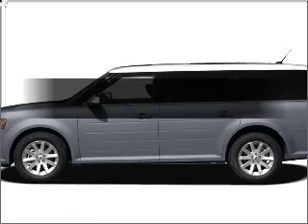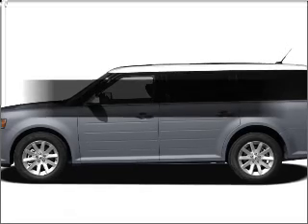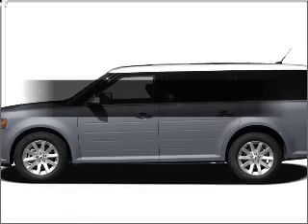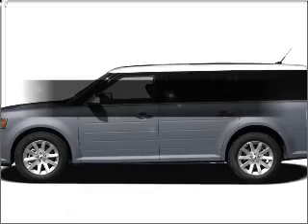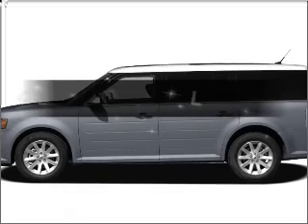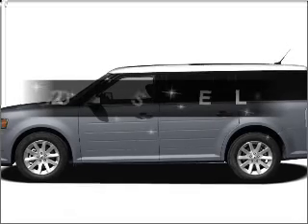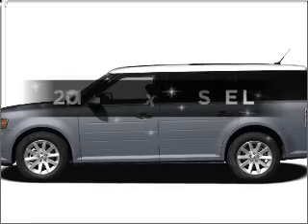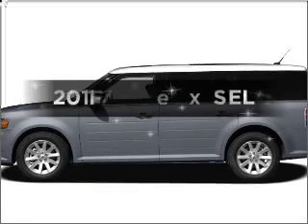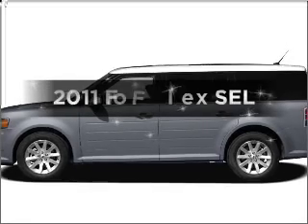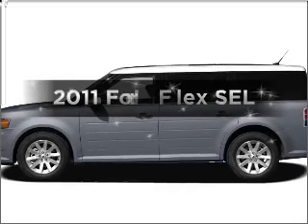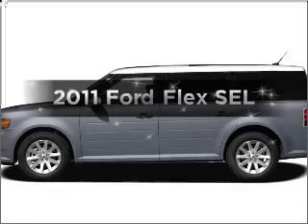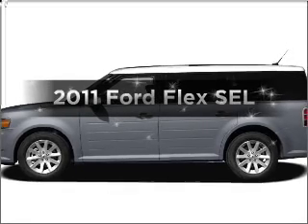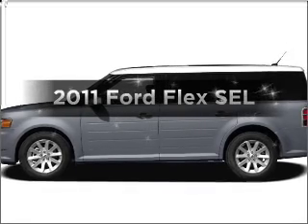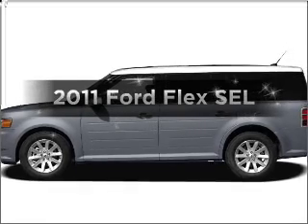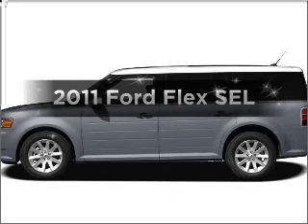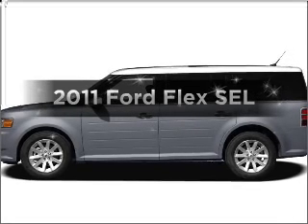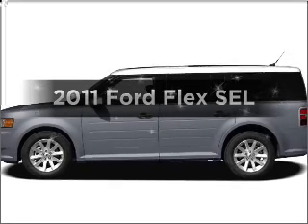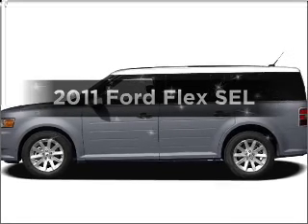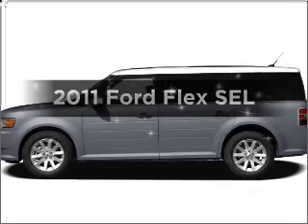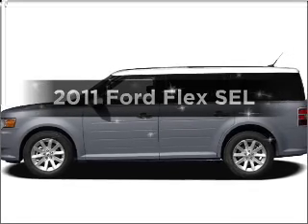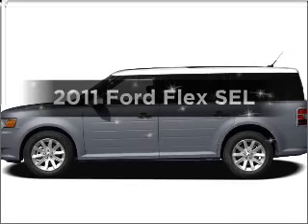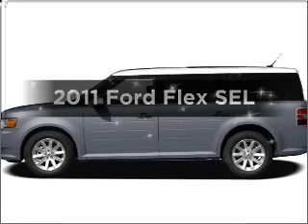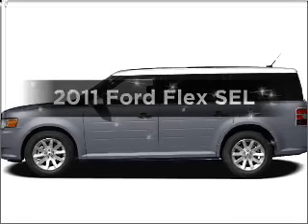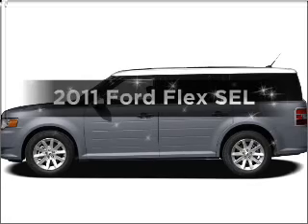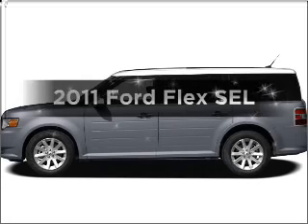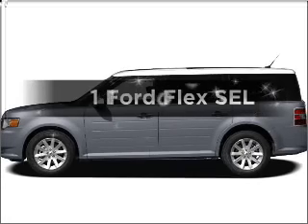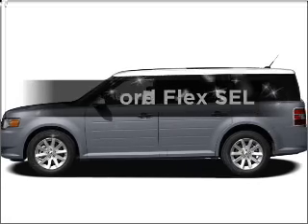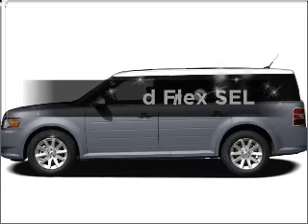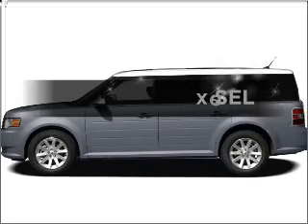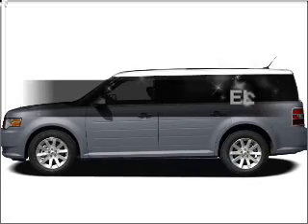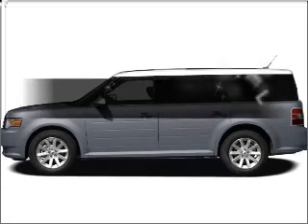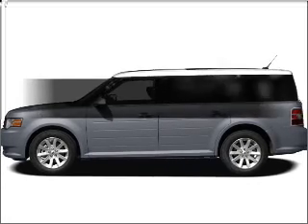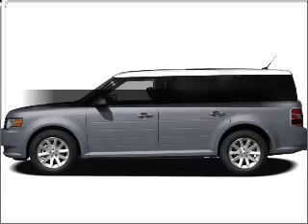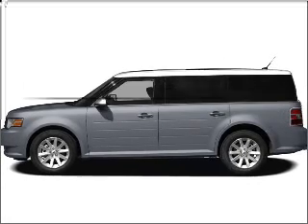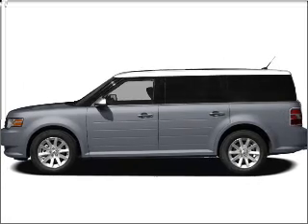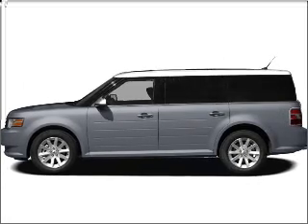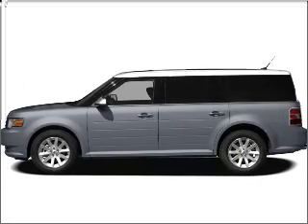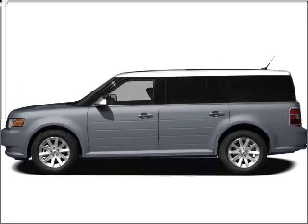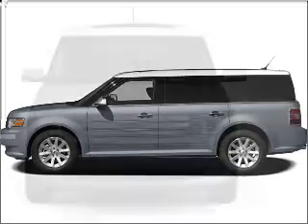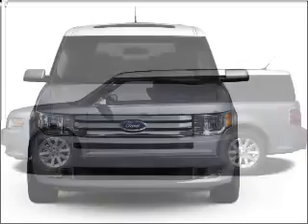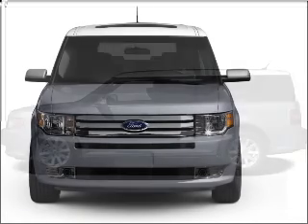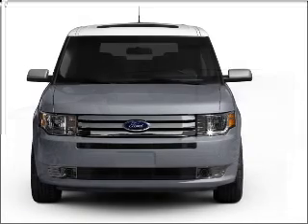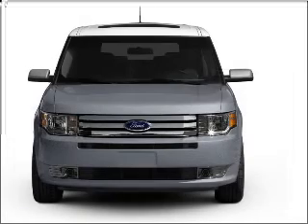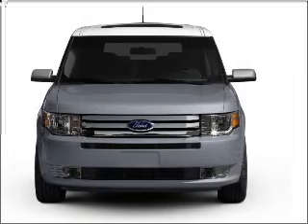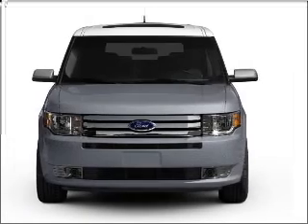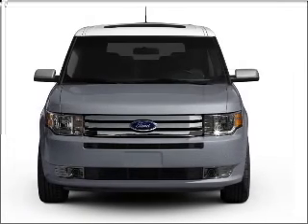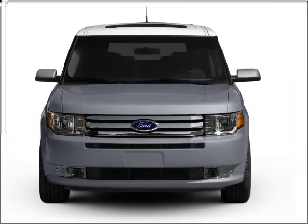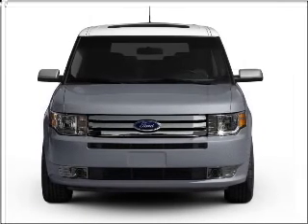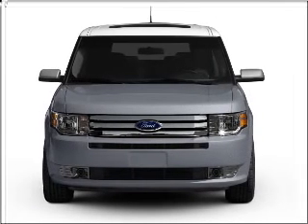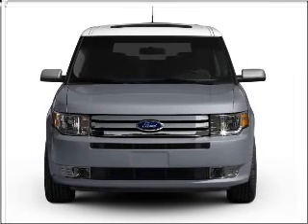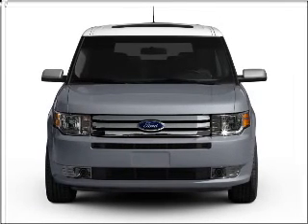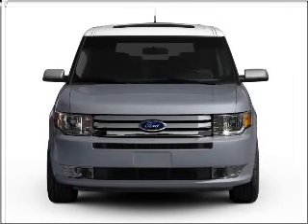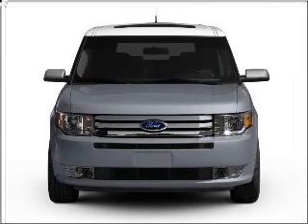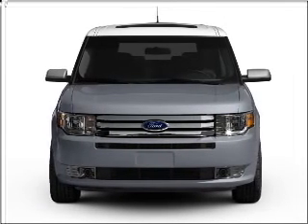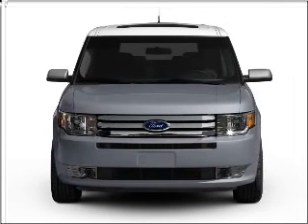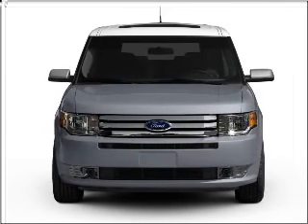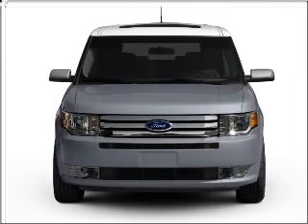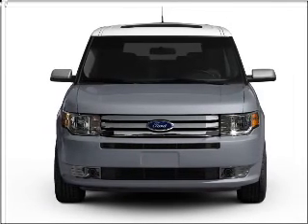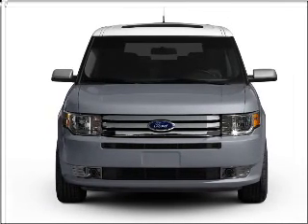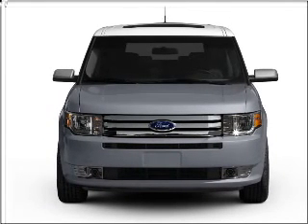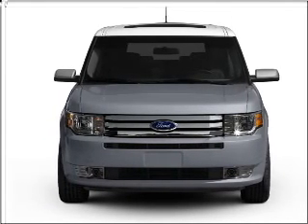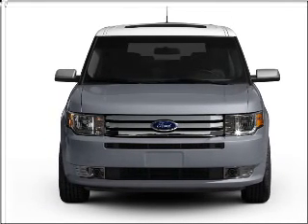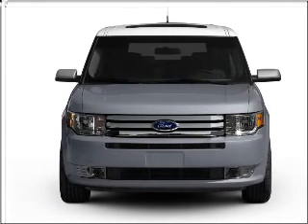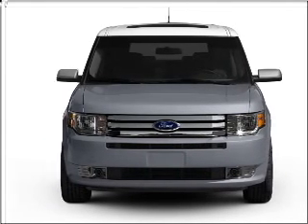Imagine yourself in this 2011 Ford Flex. If you're looking for a first-rate auto, this one could be yours today.